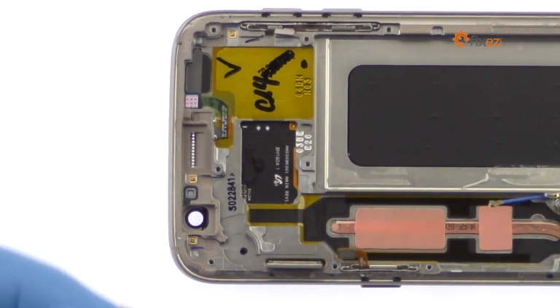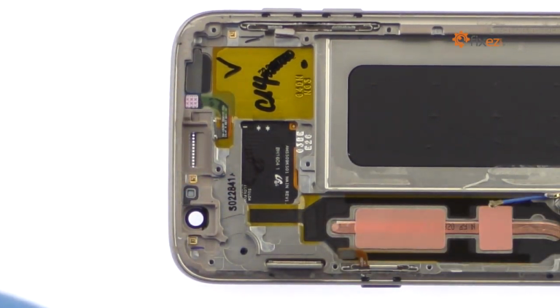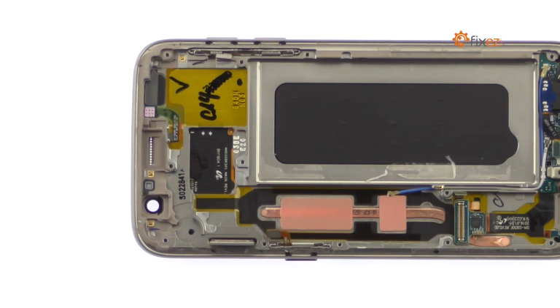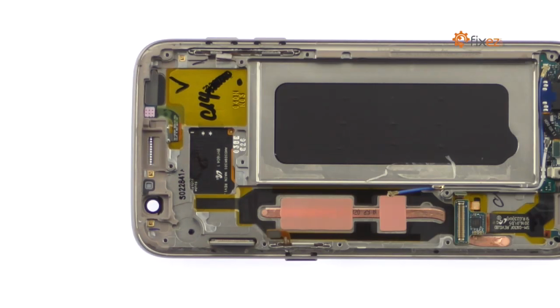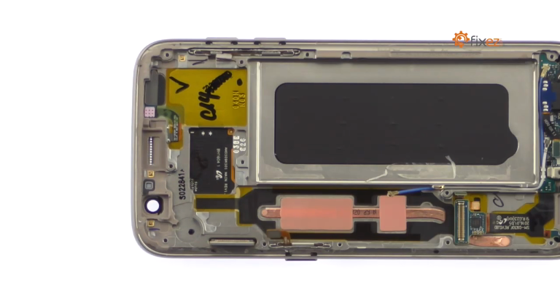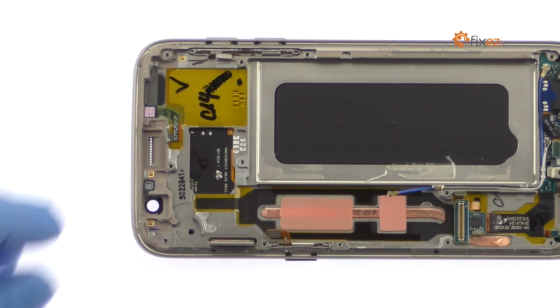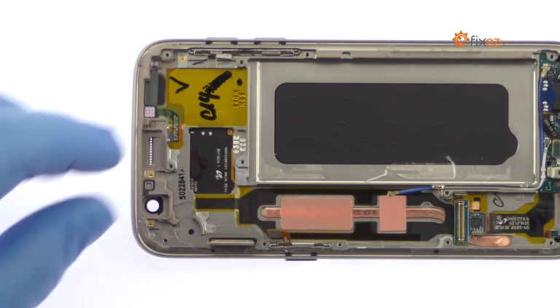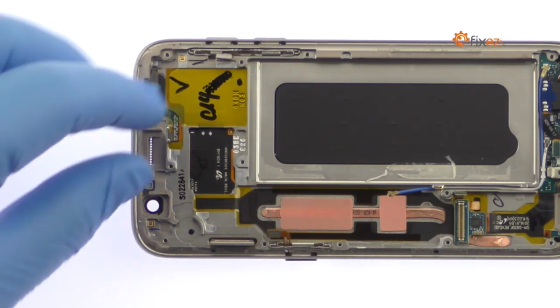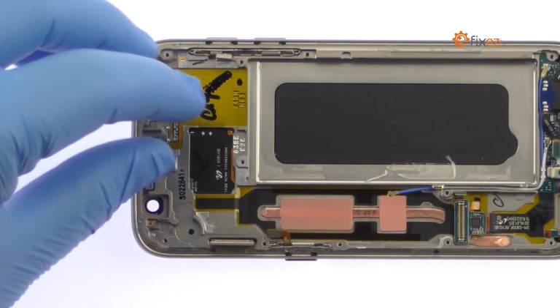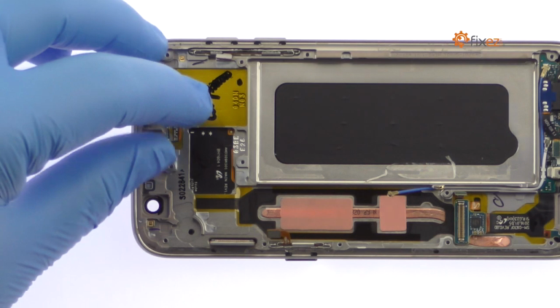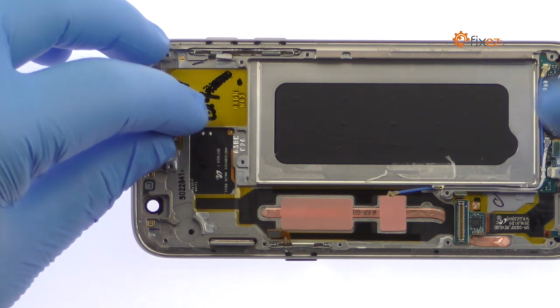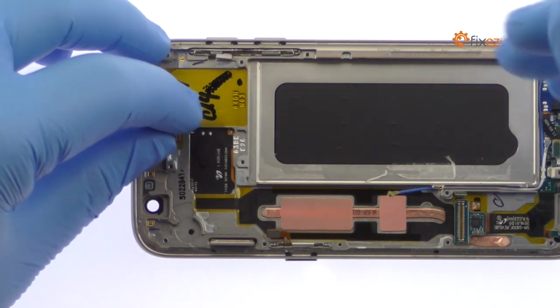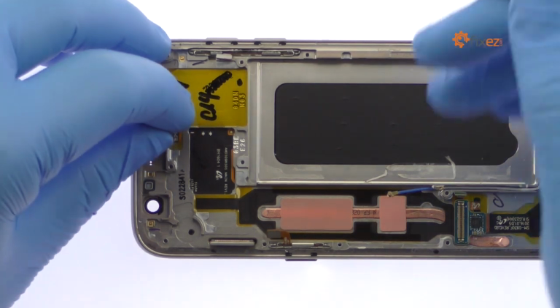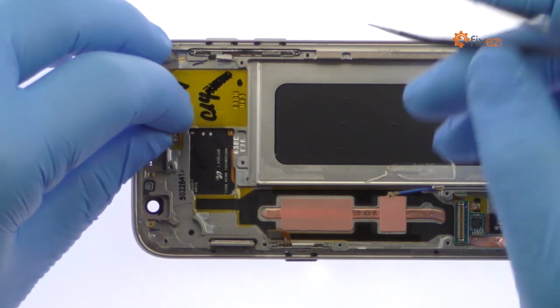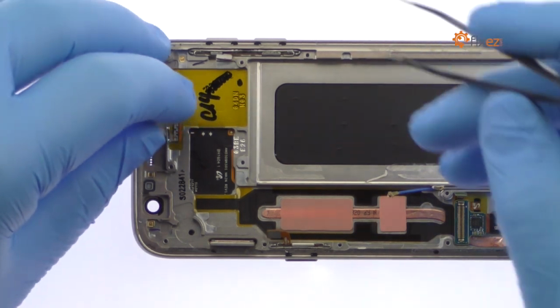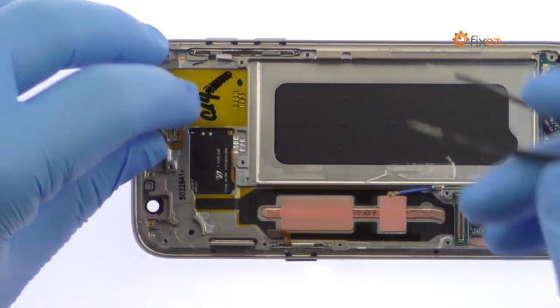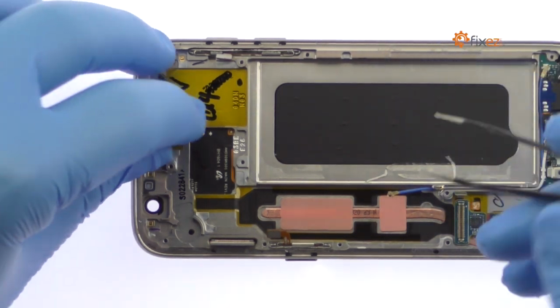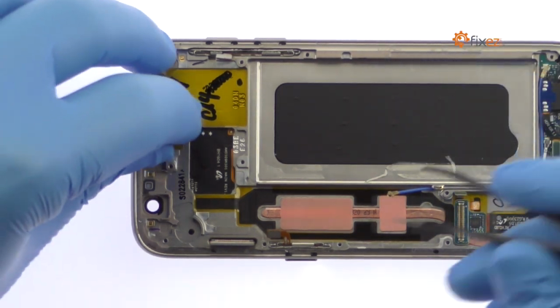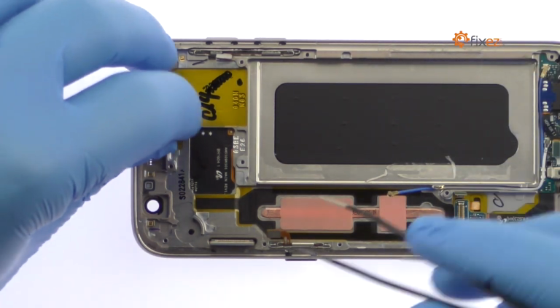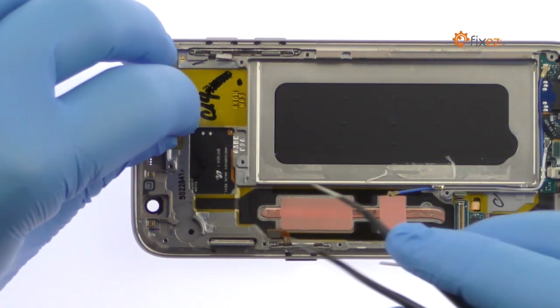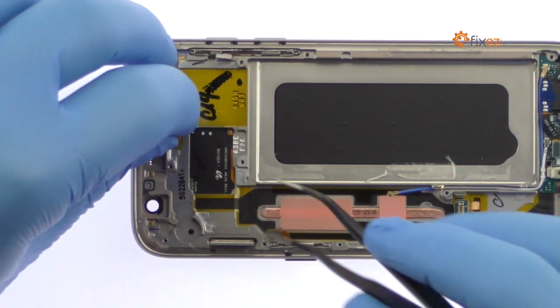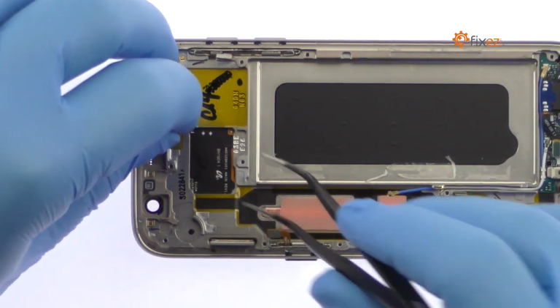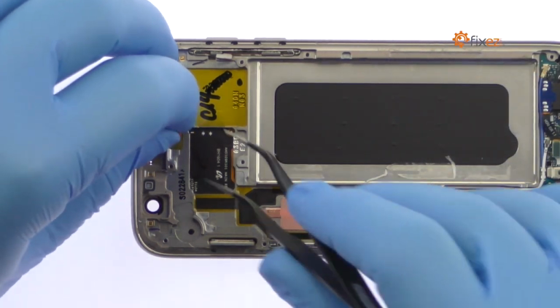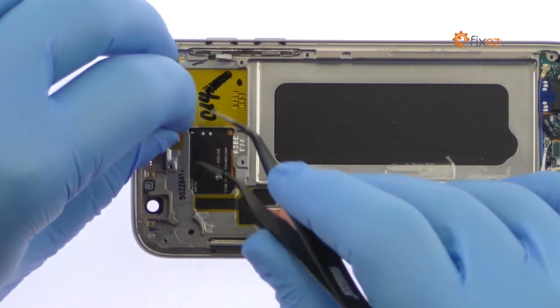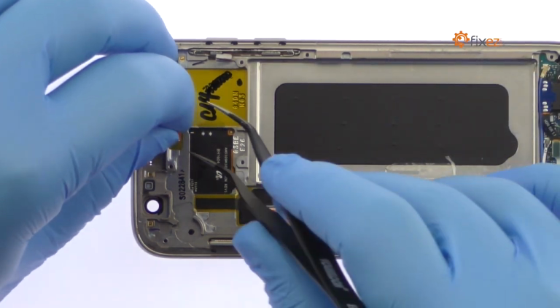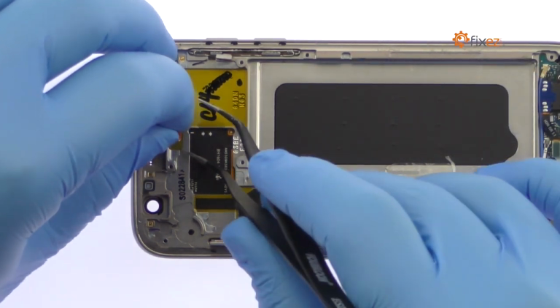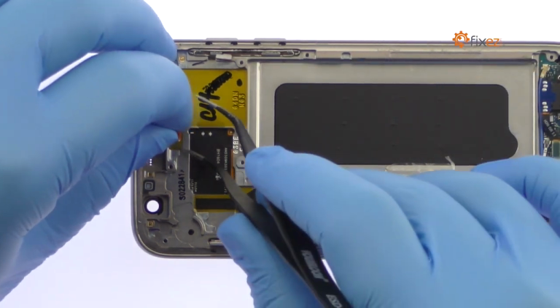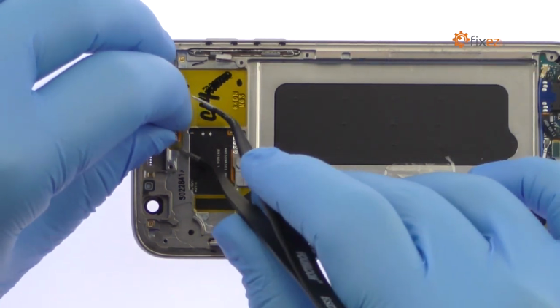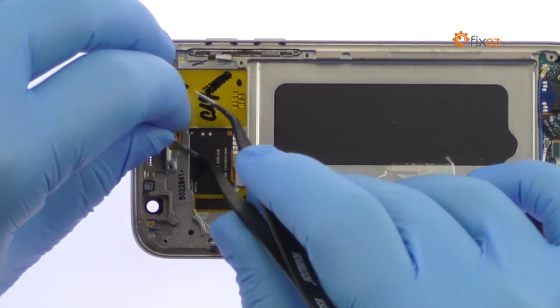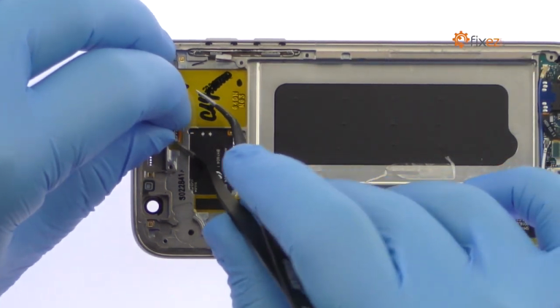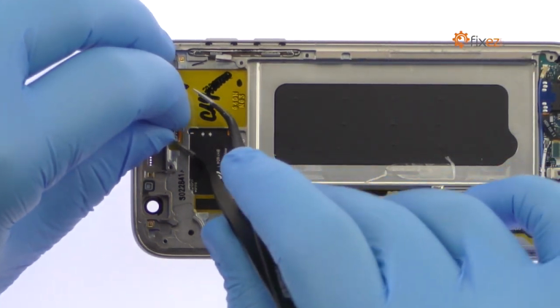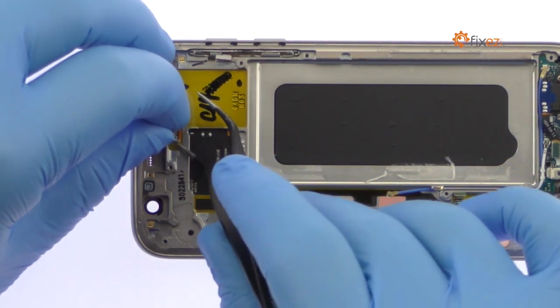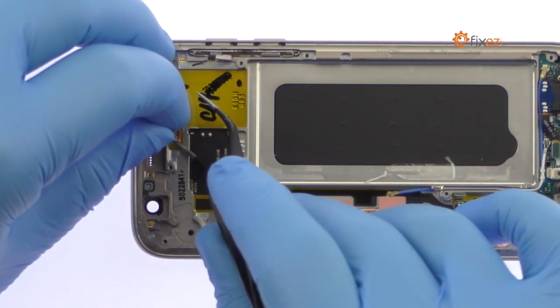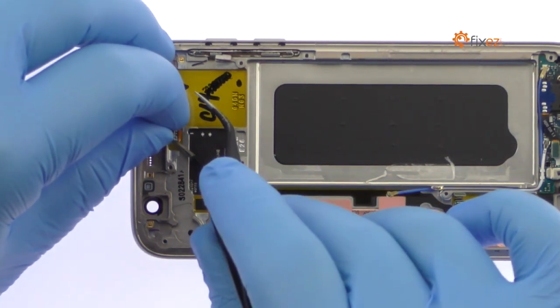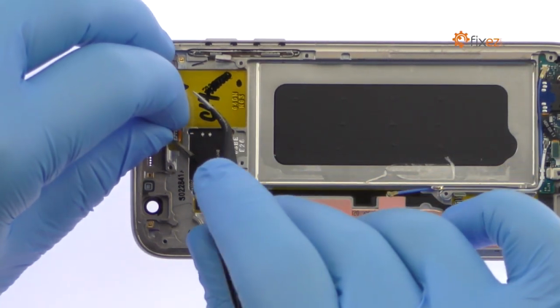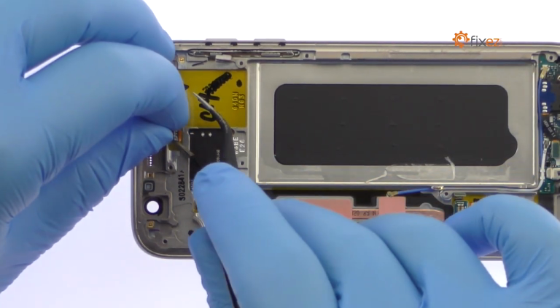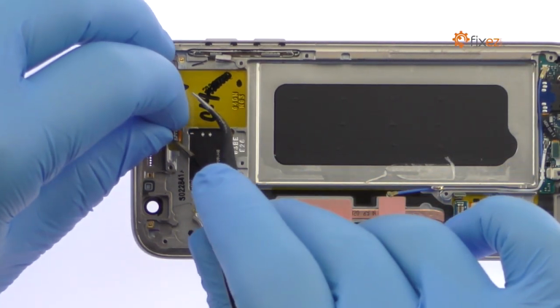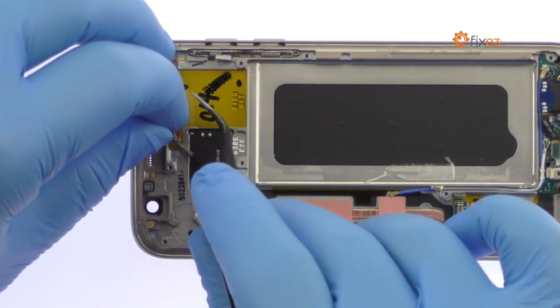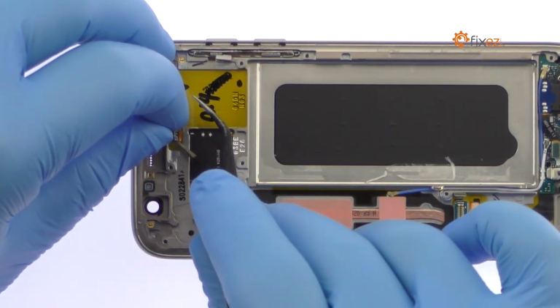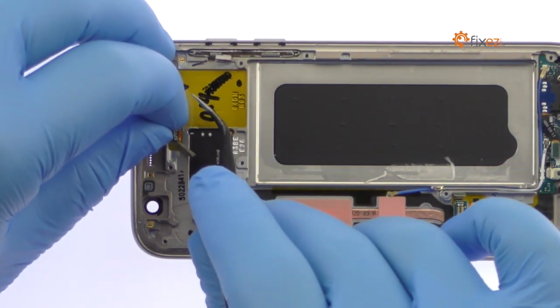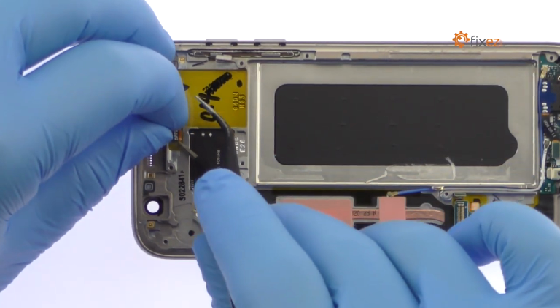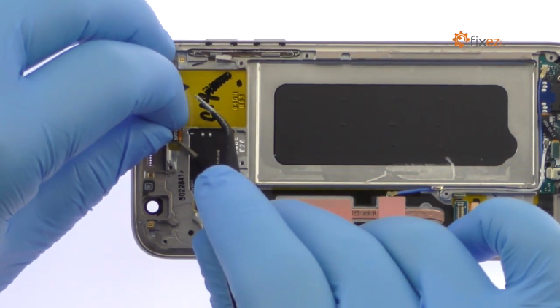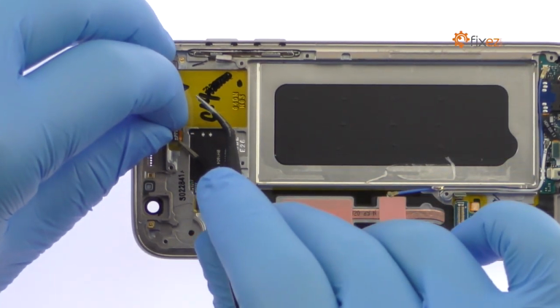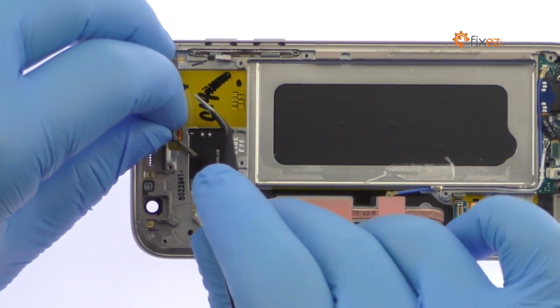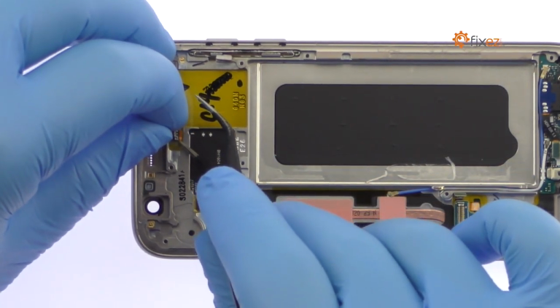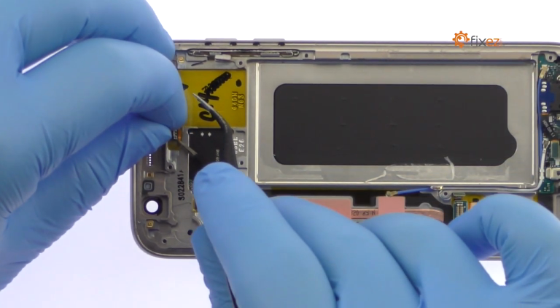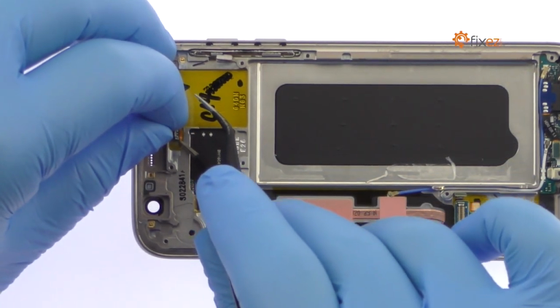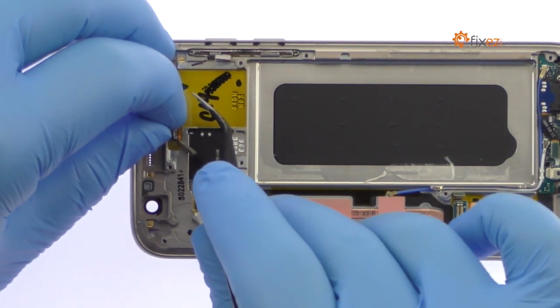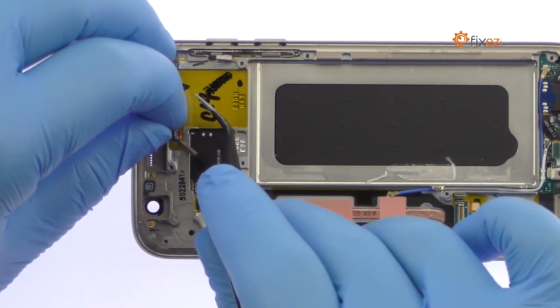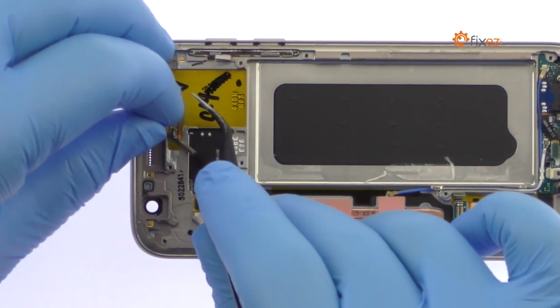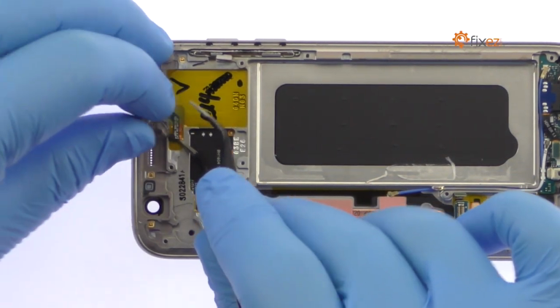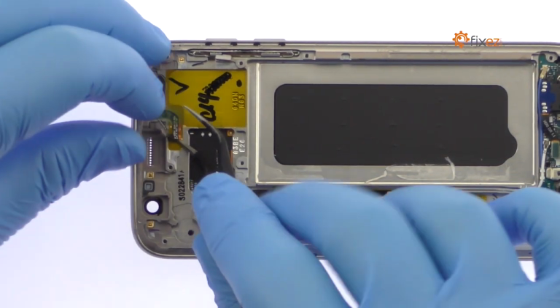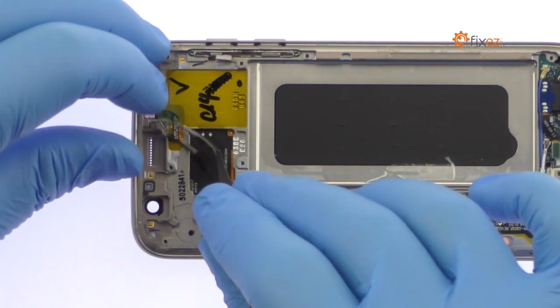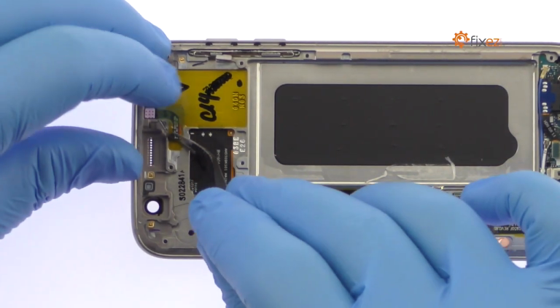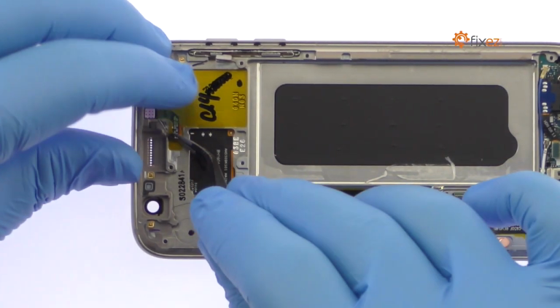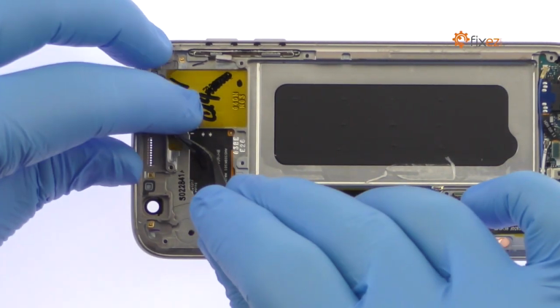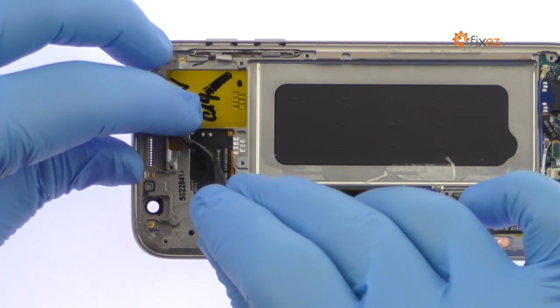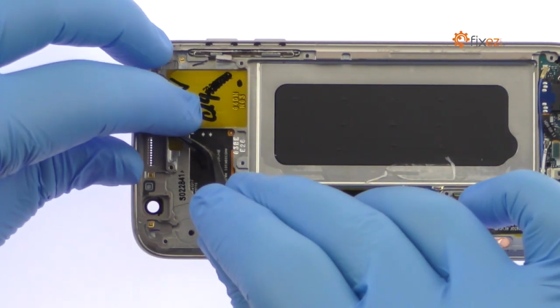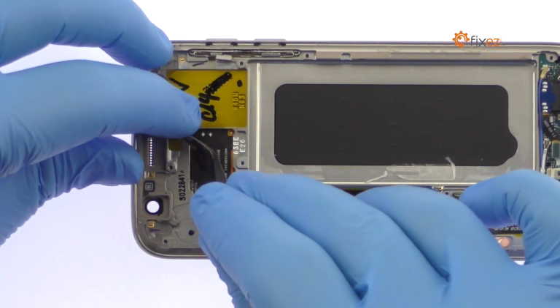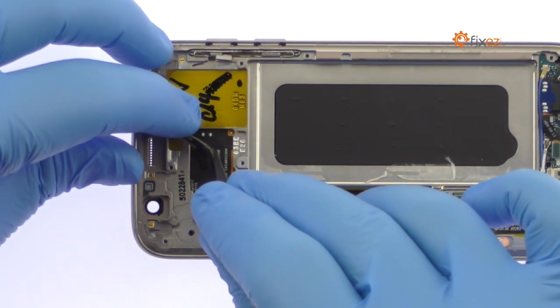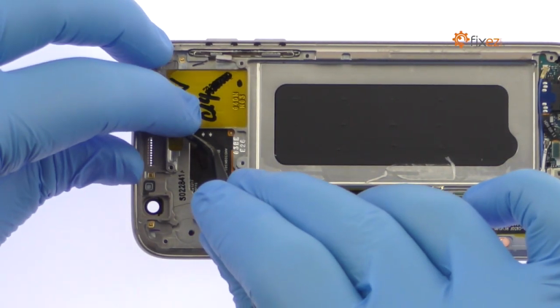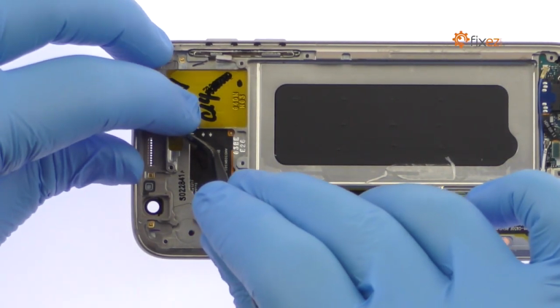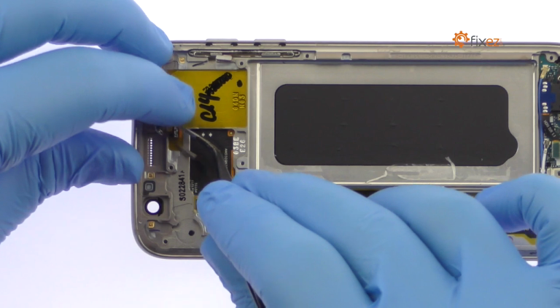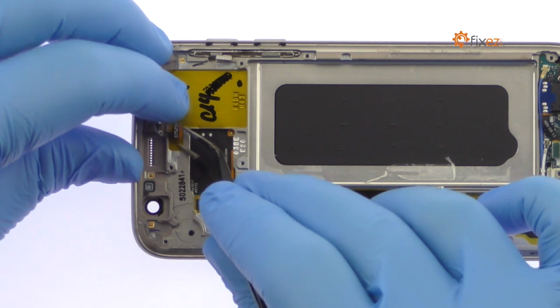With the tweezers, peel up and remove the Galaxy S7 proximity sensor, ambient light and notification LED cable.